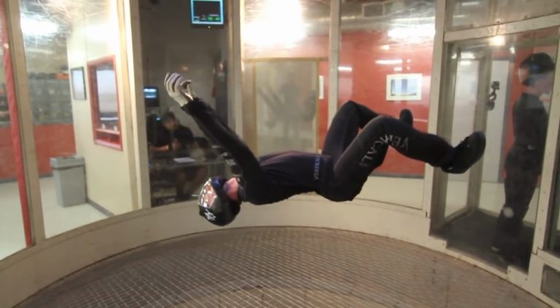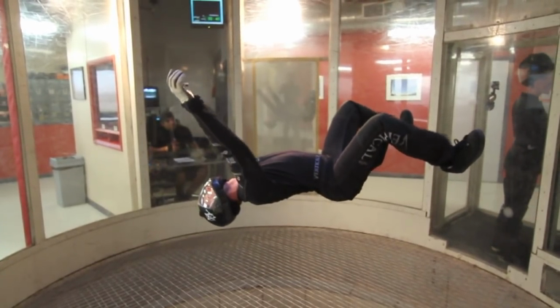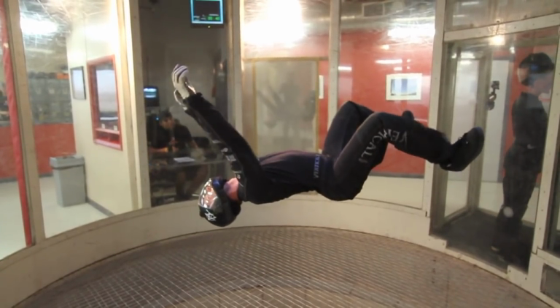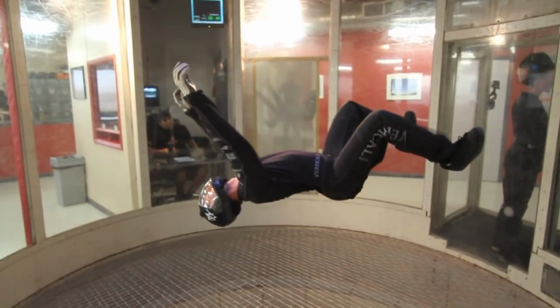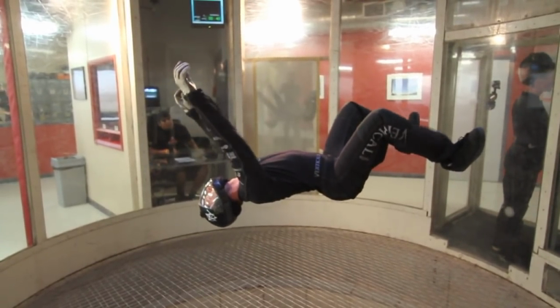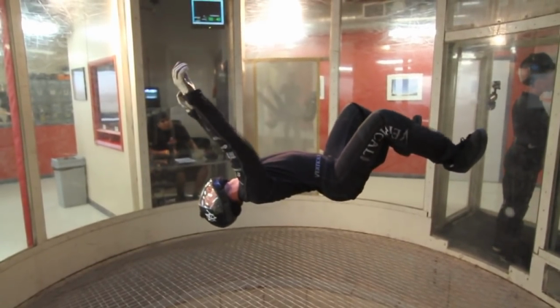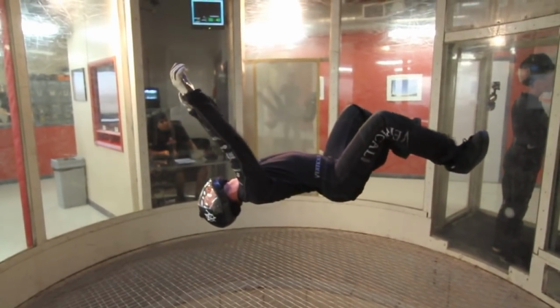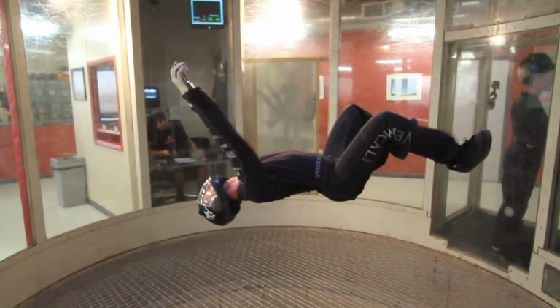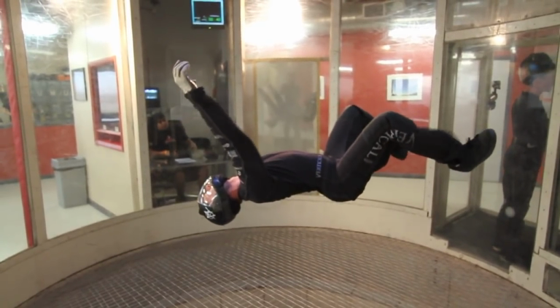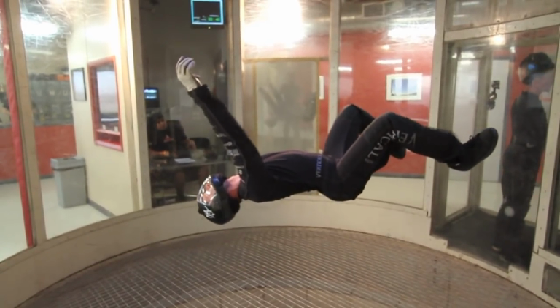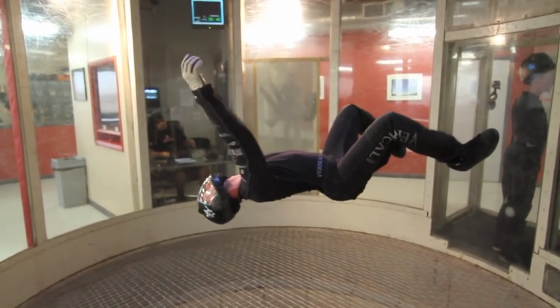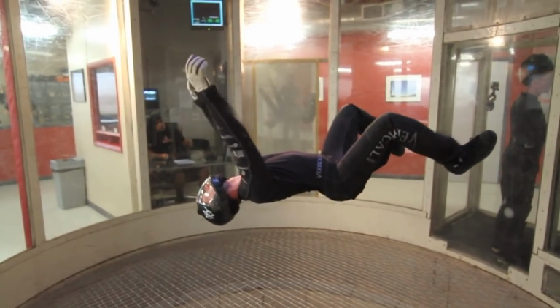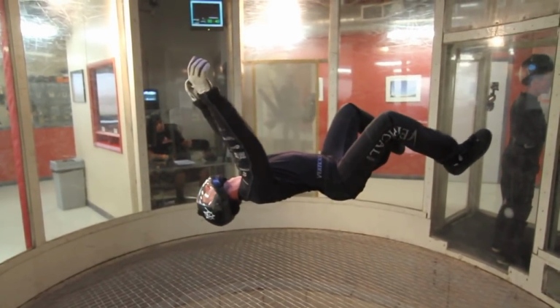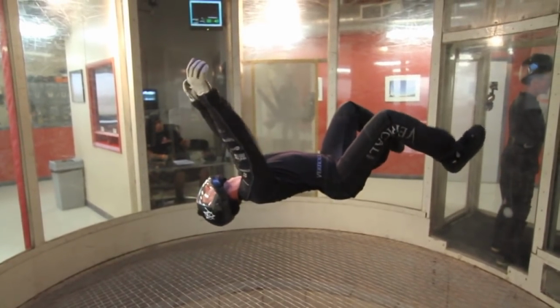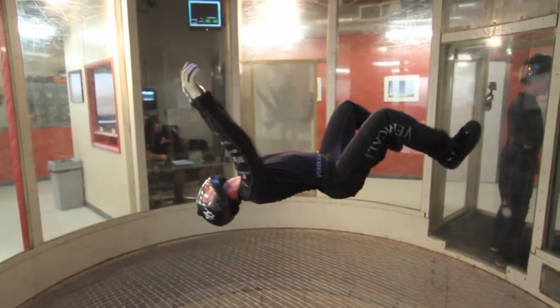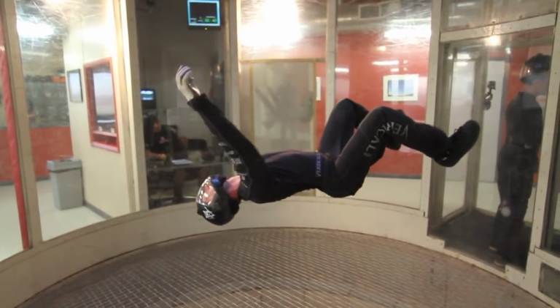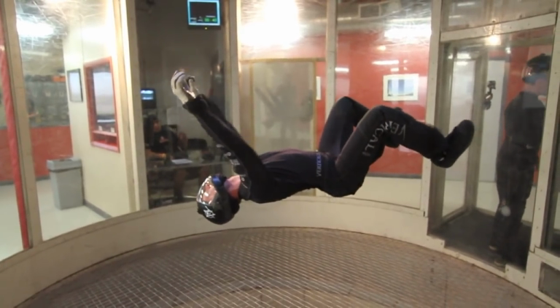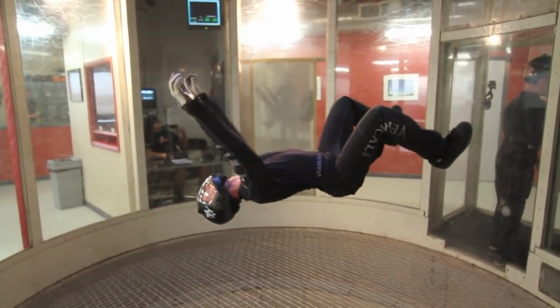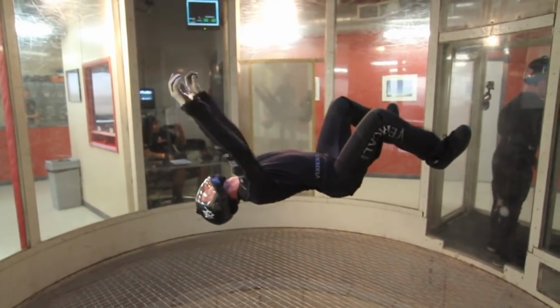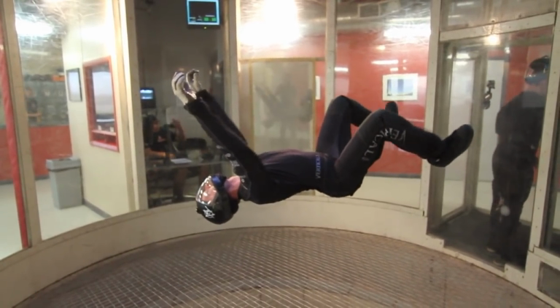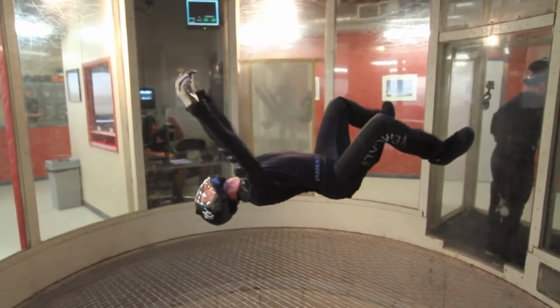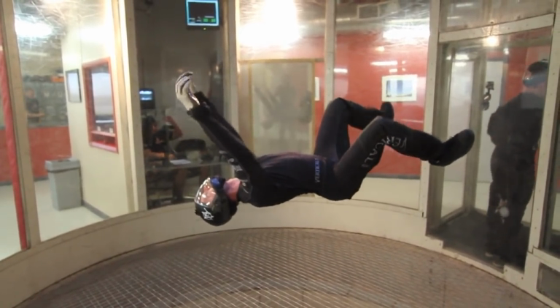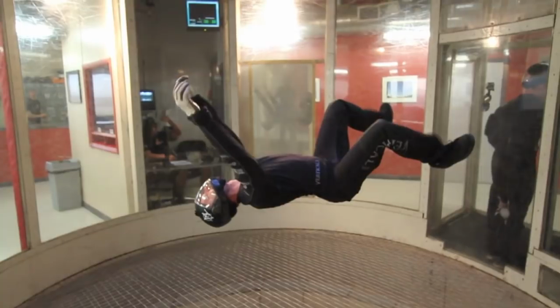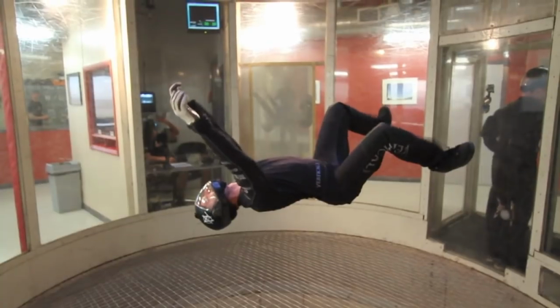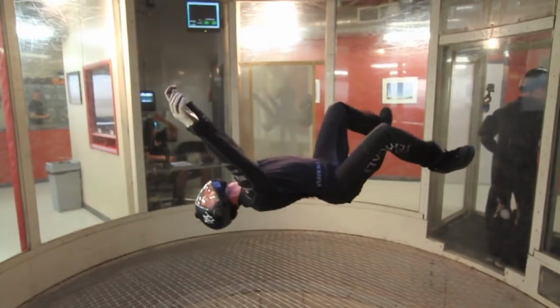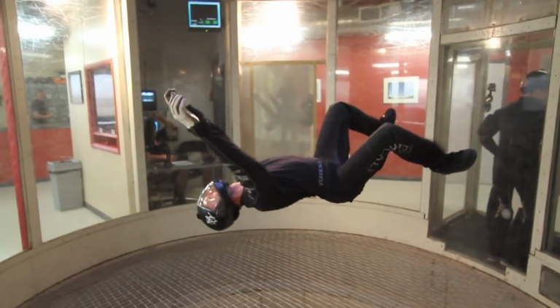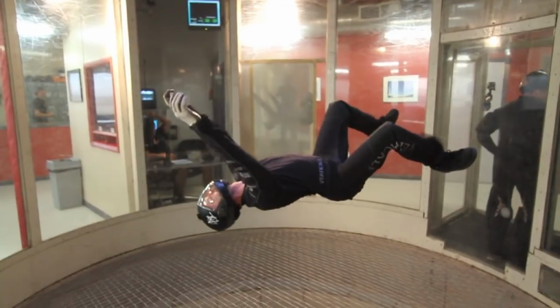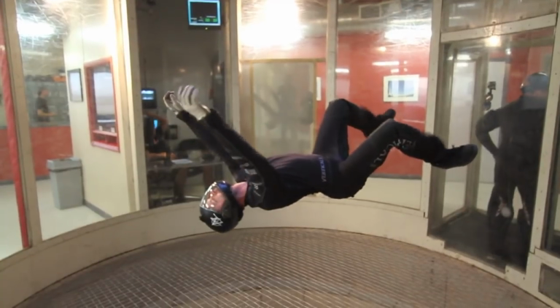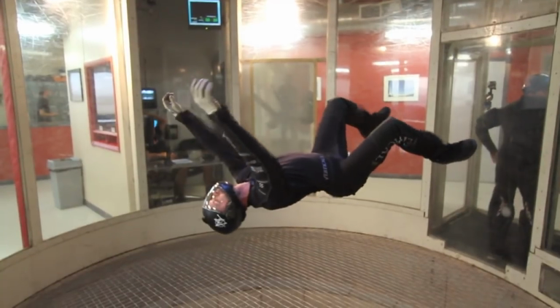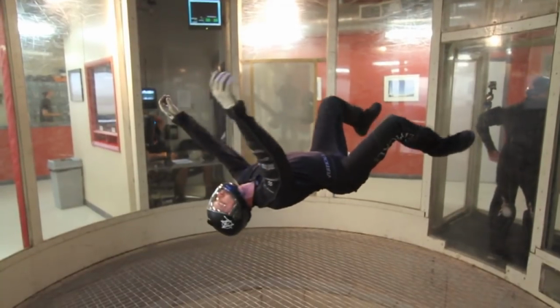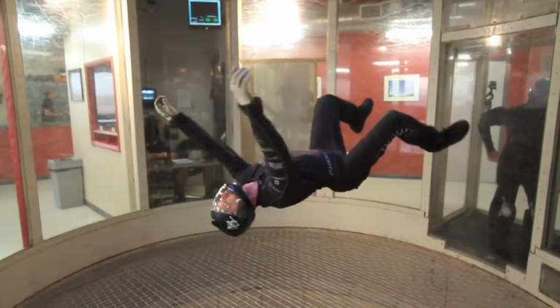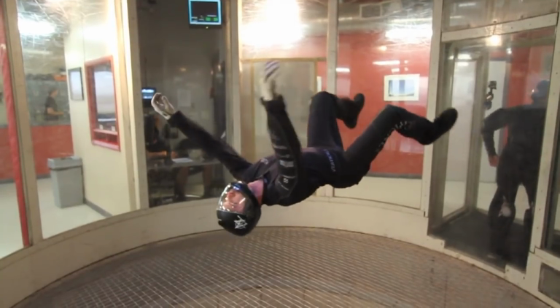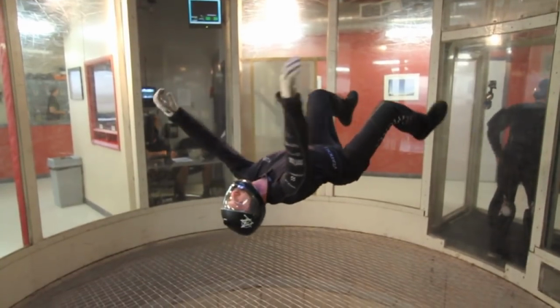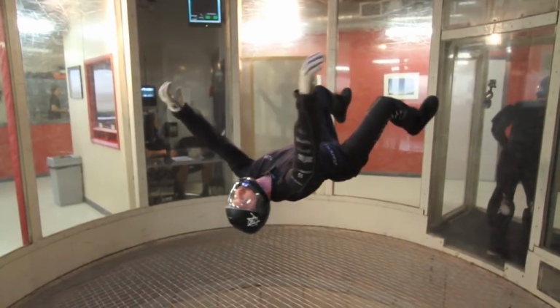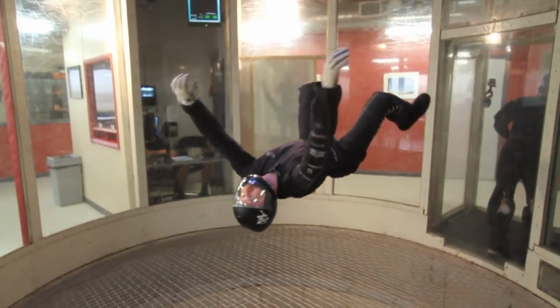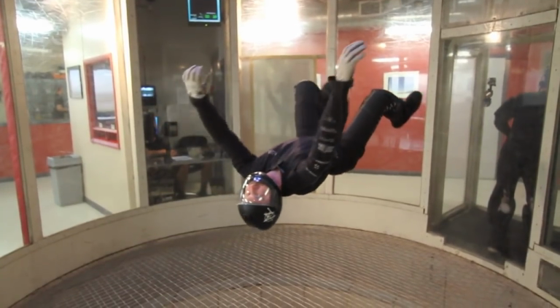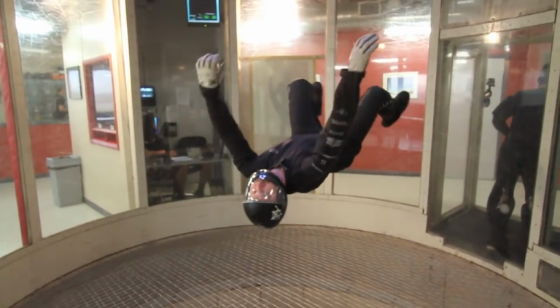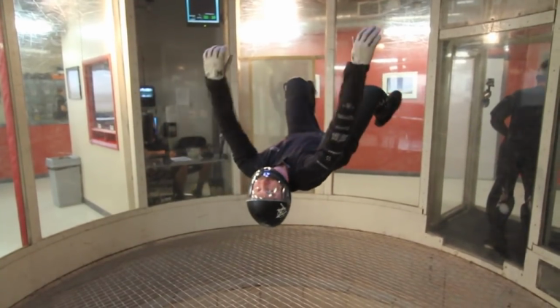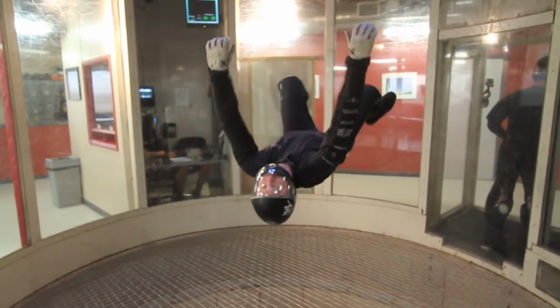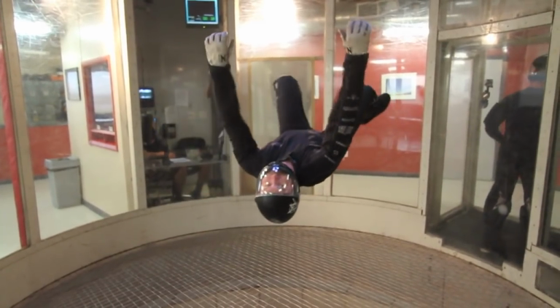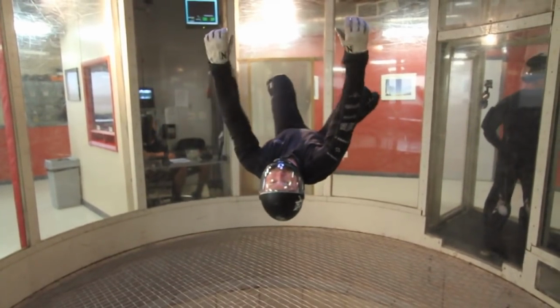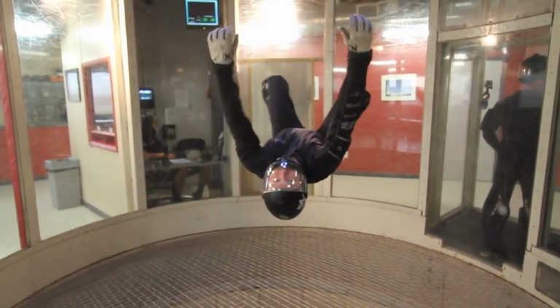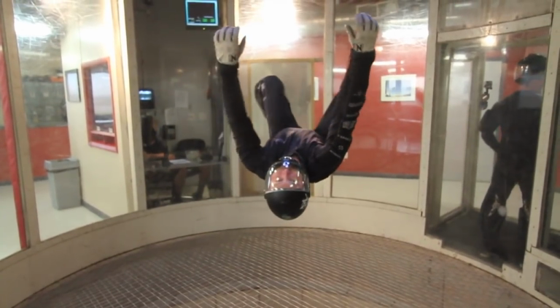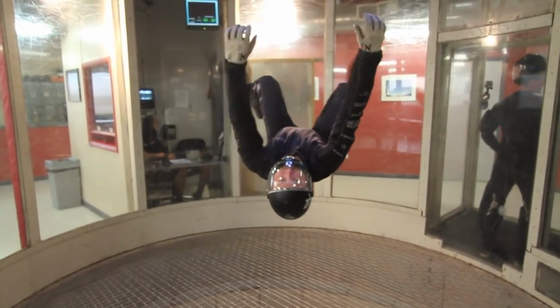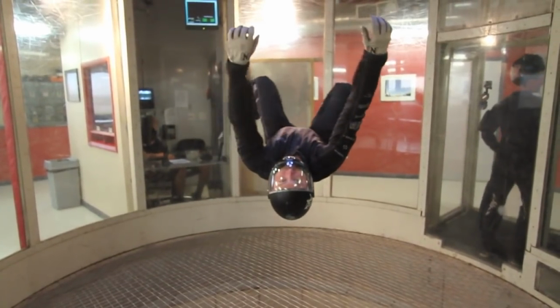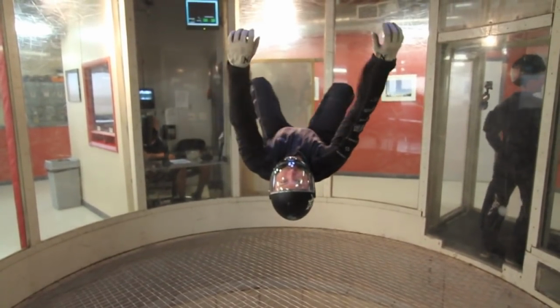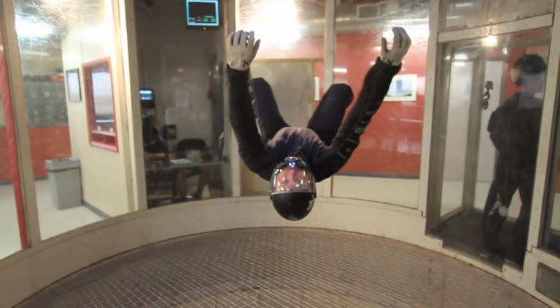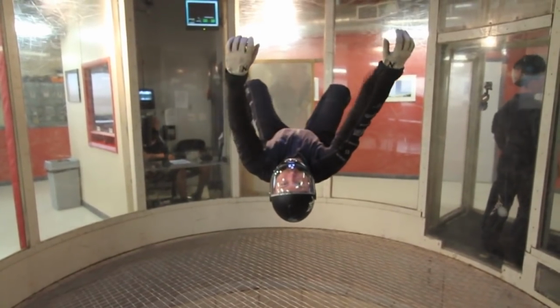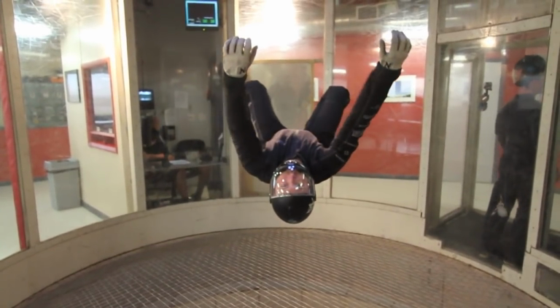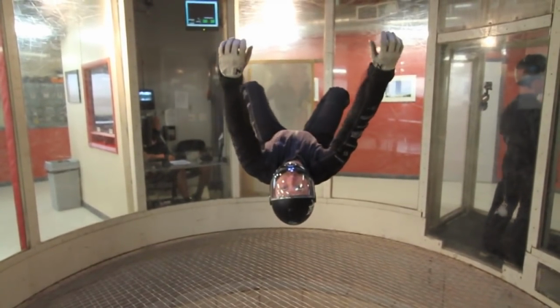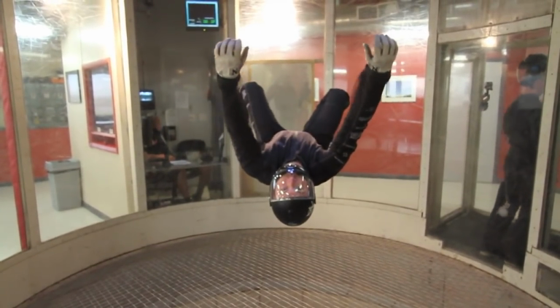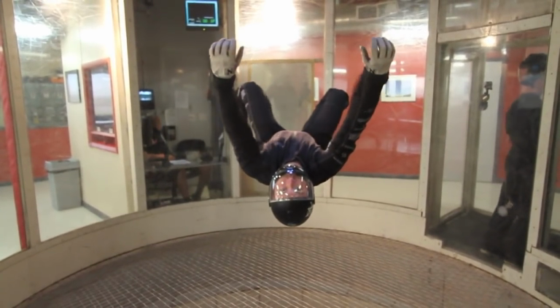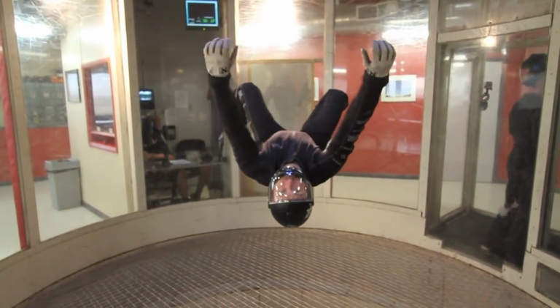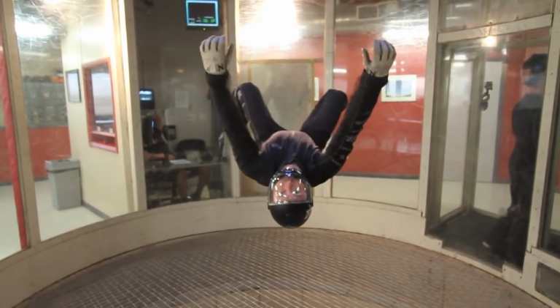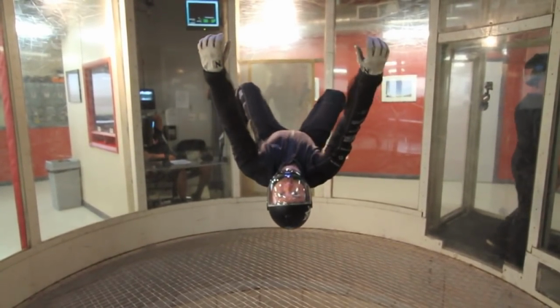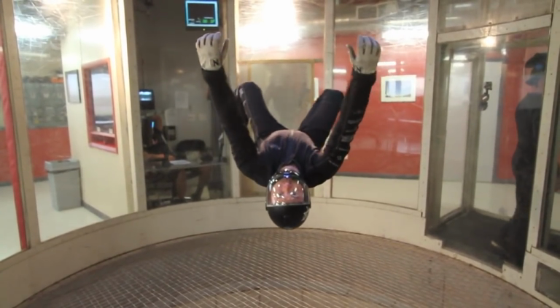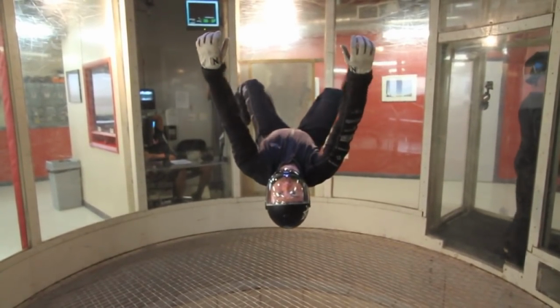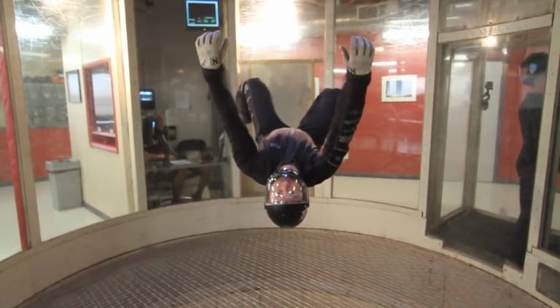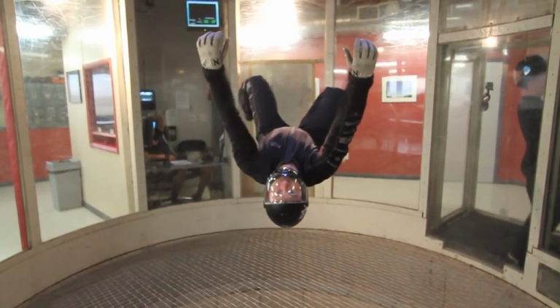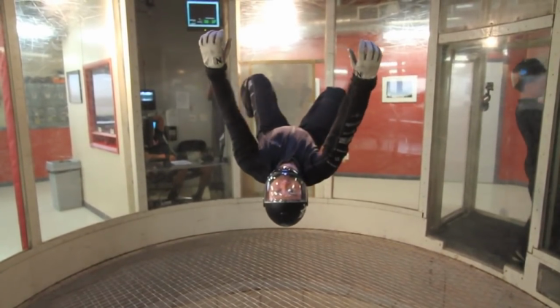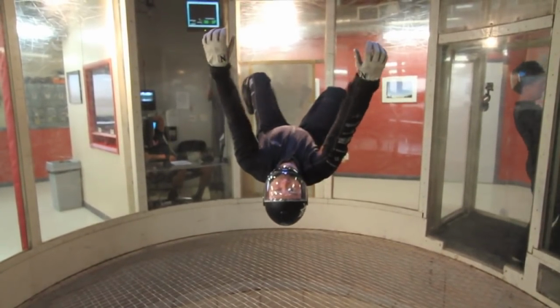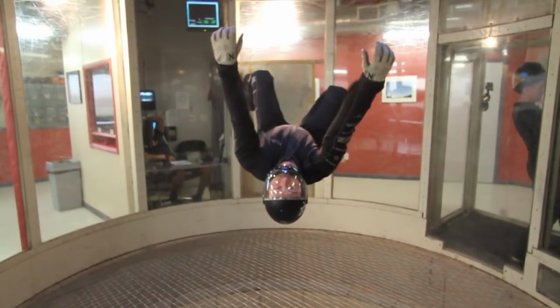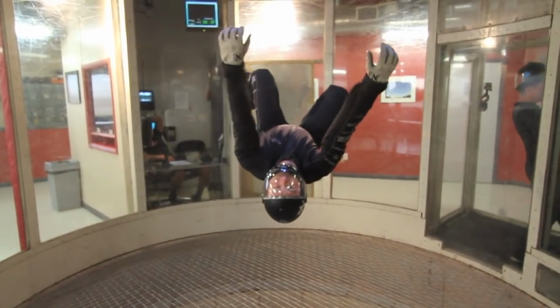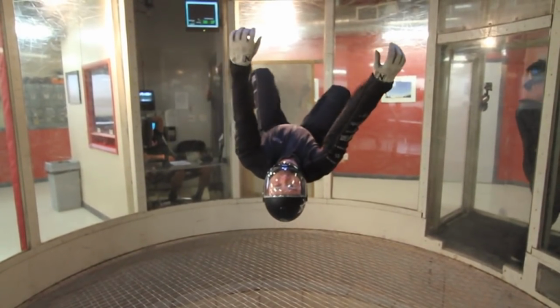Keep your elbows above torso level. Just as when belly flying, you want your torso to do most of the work so you no longer need your arms to fly.